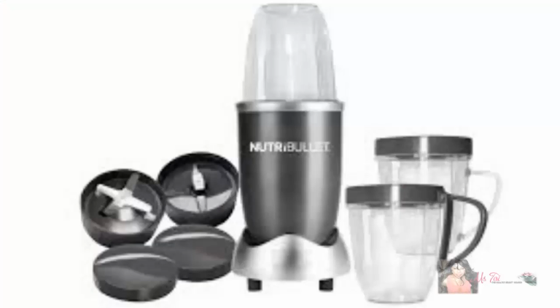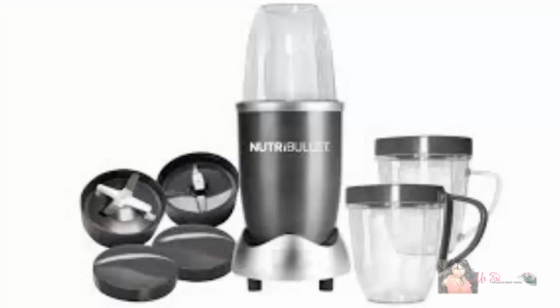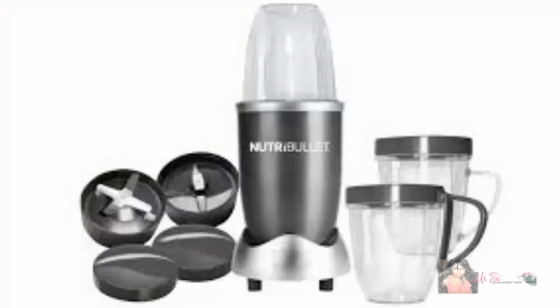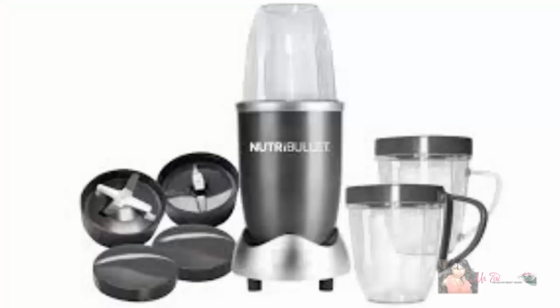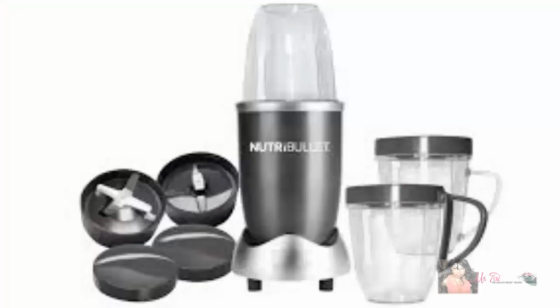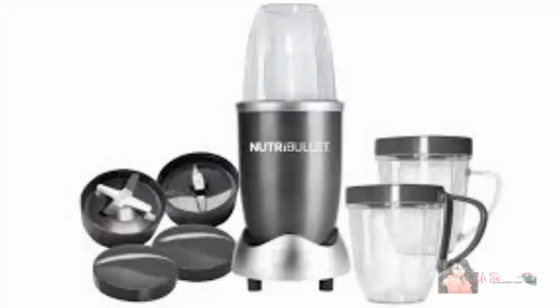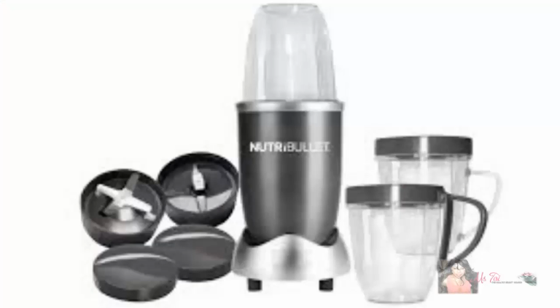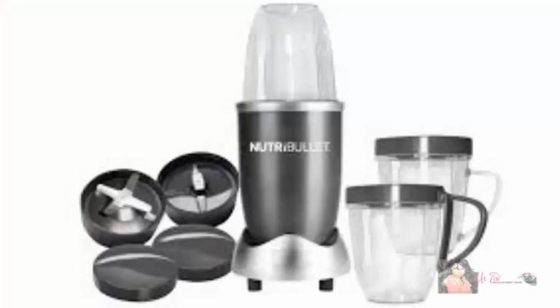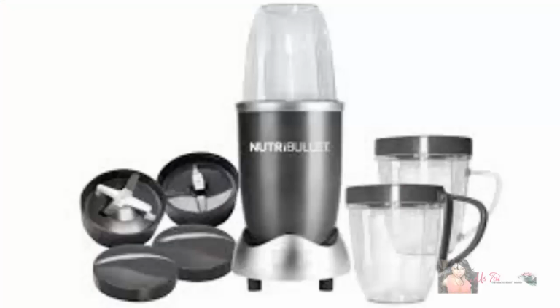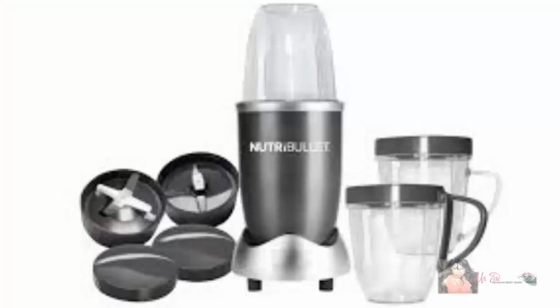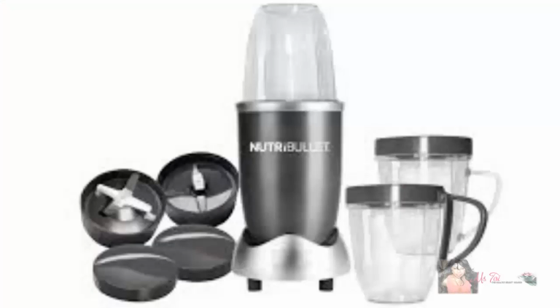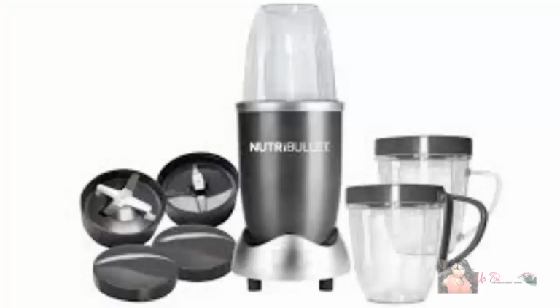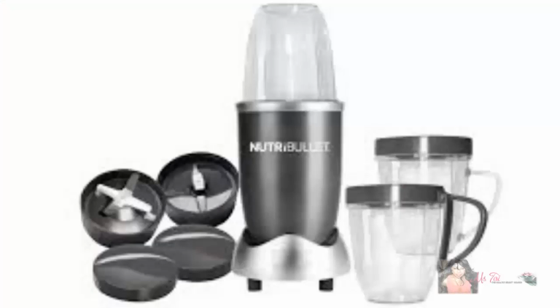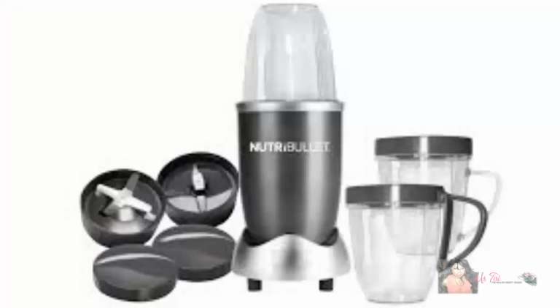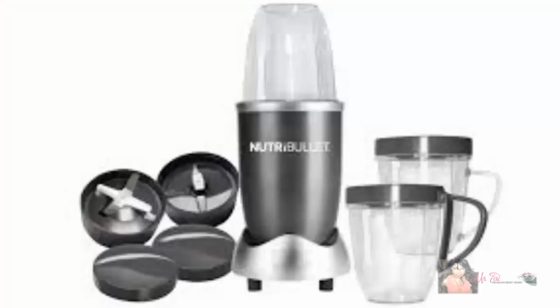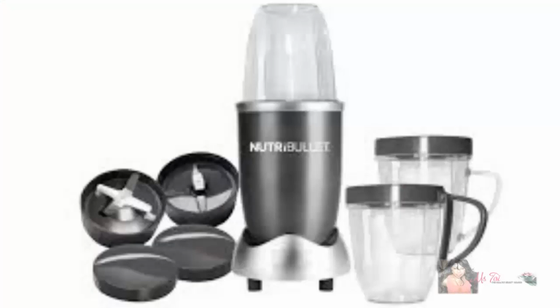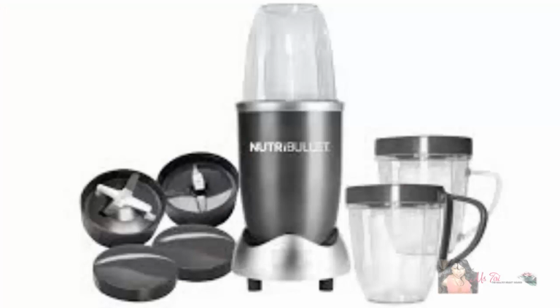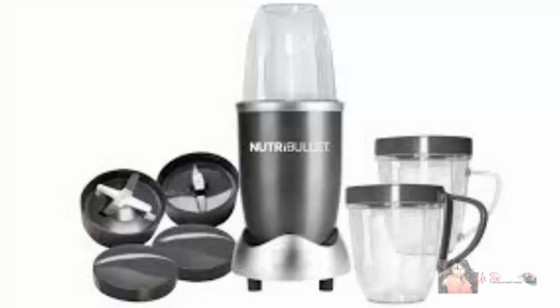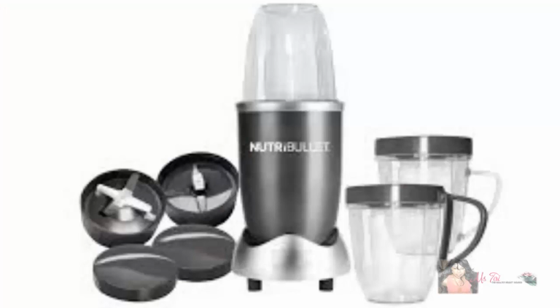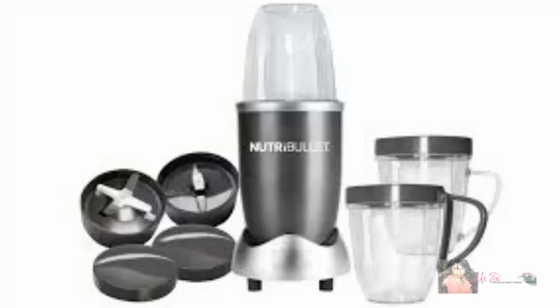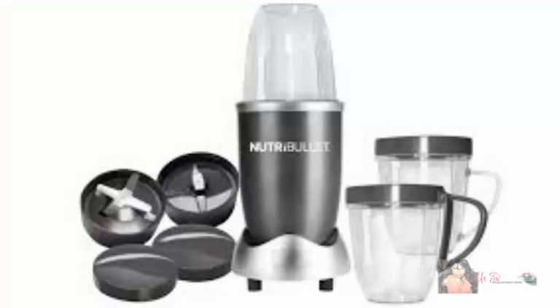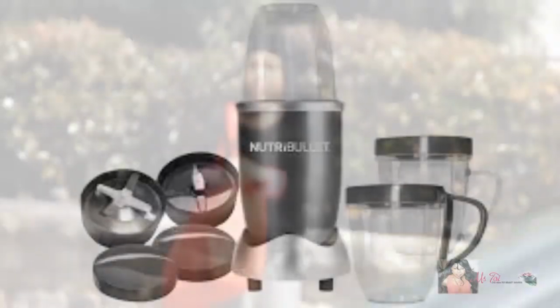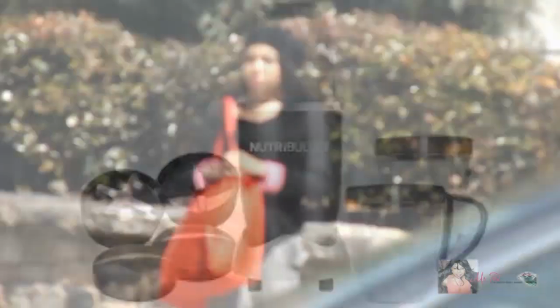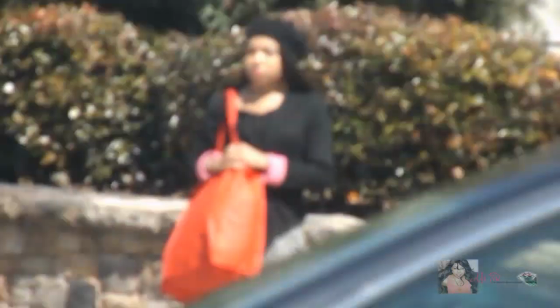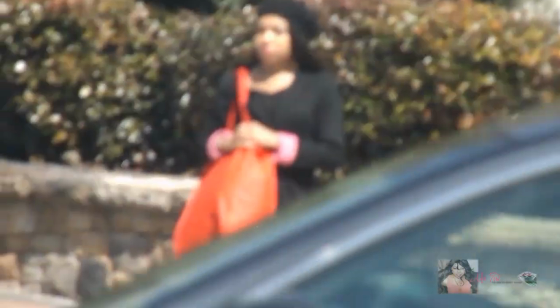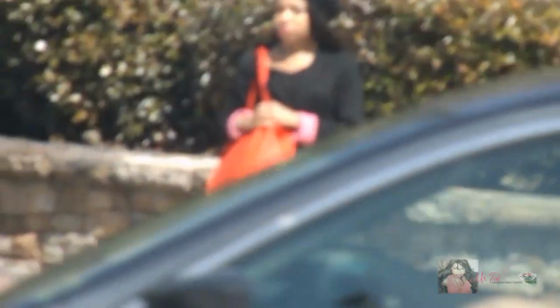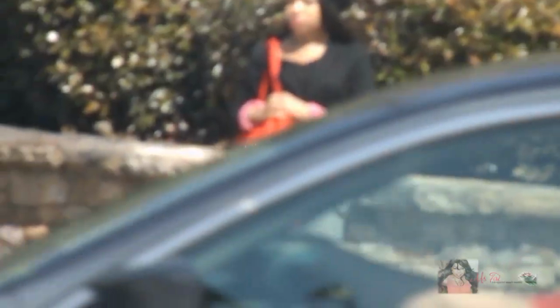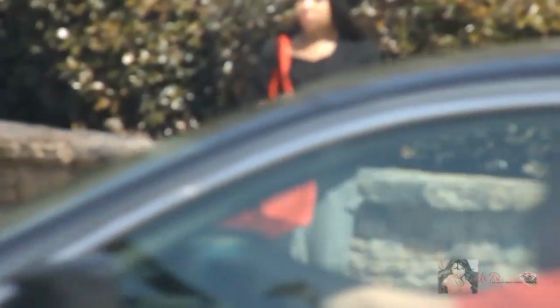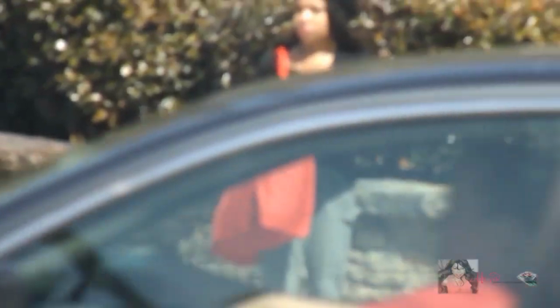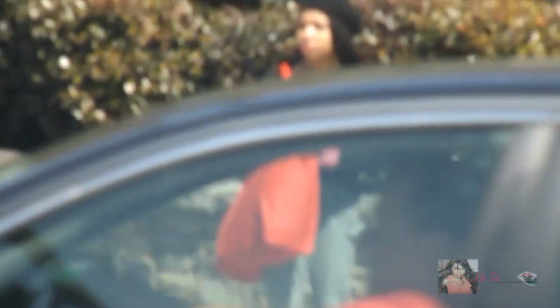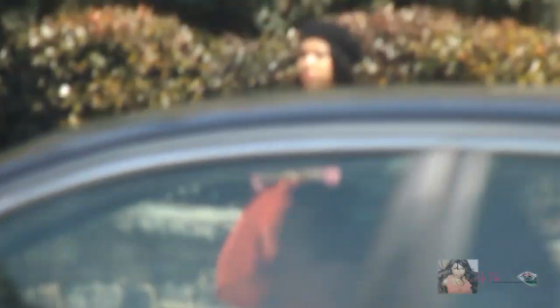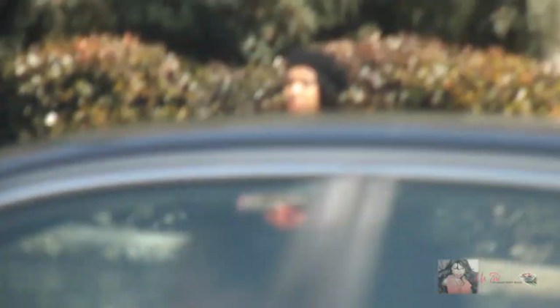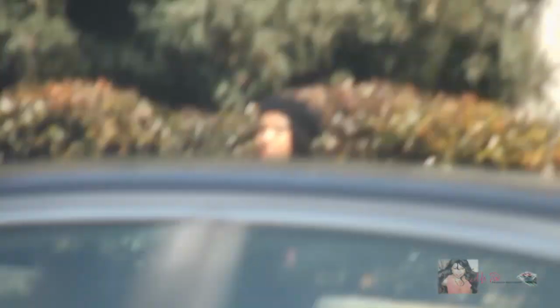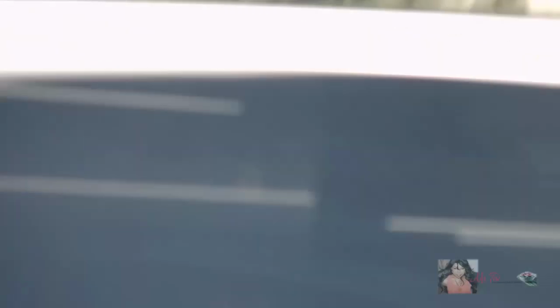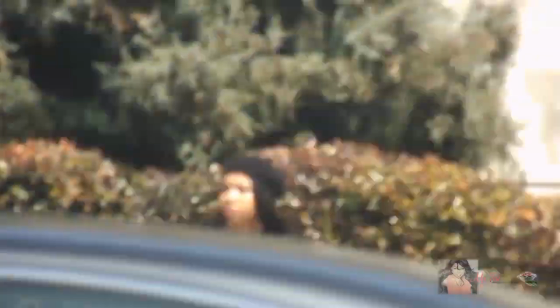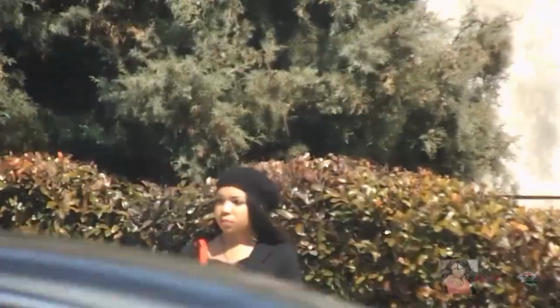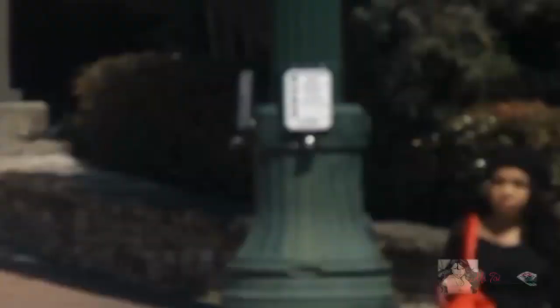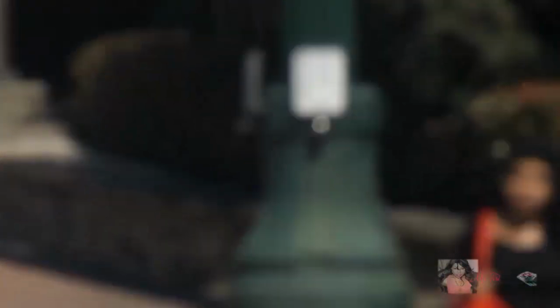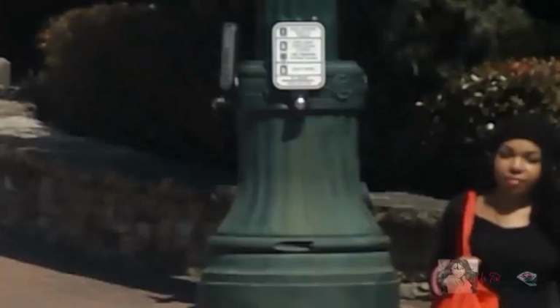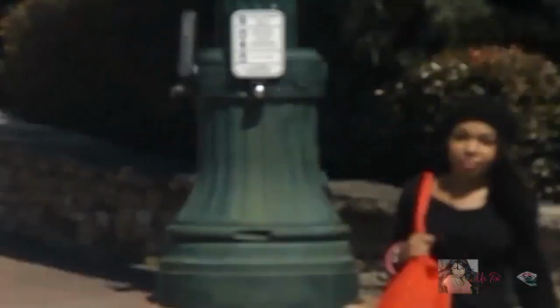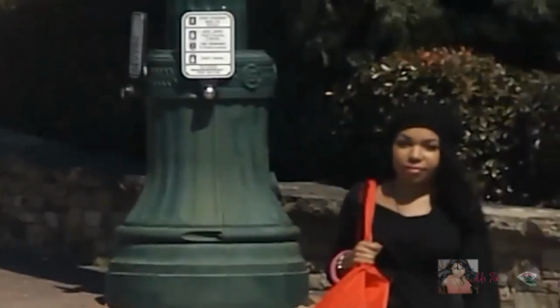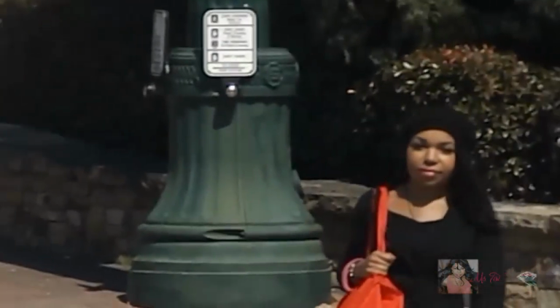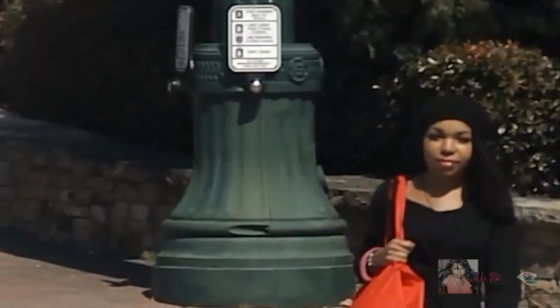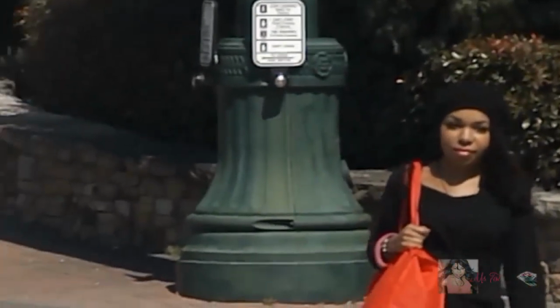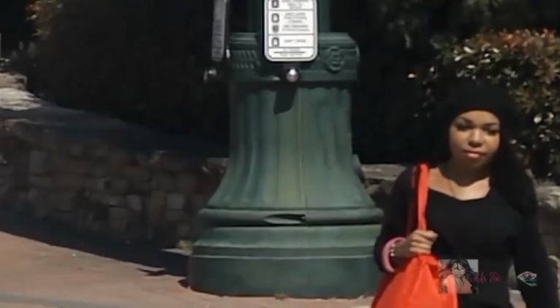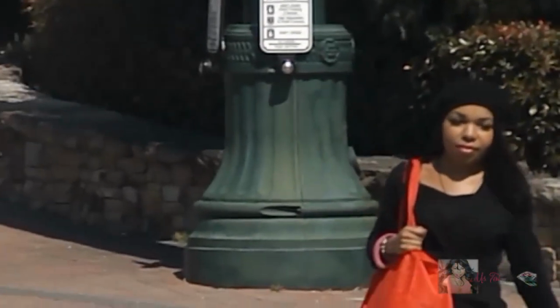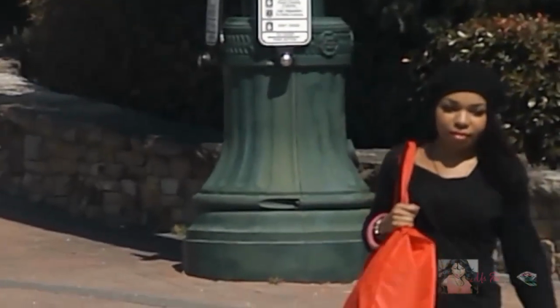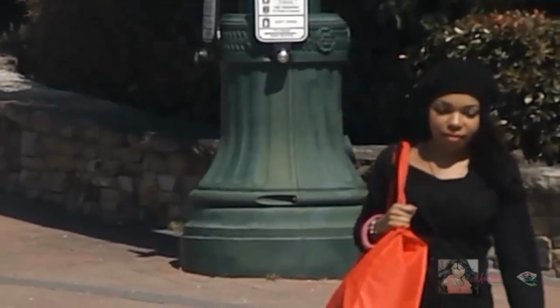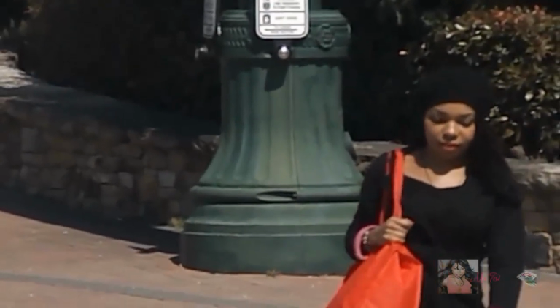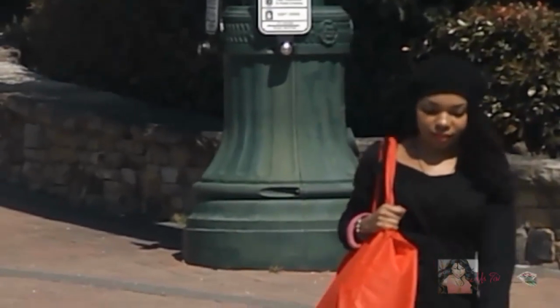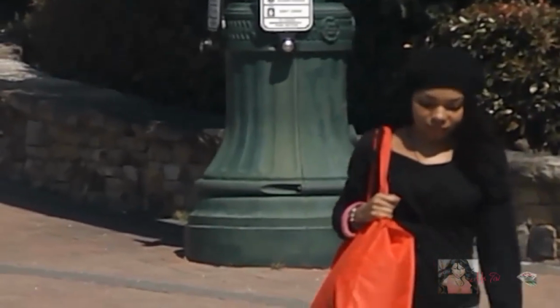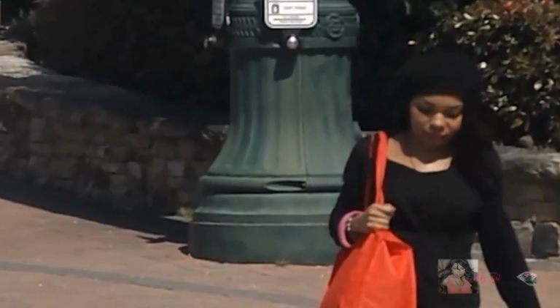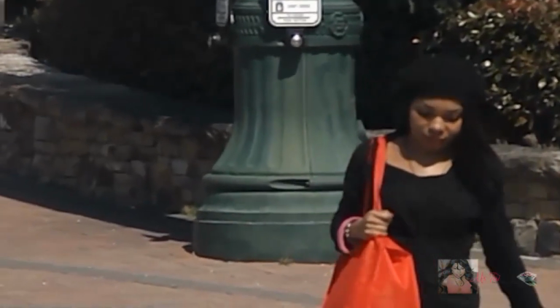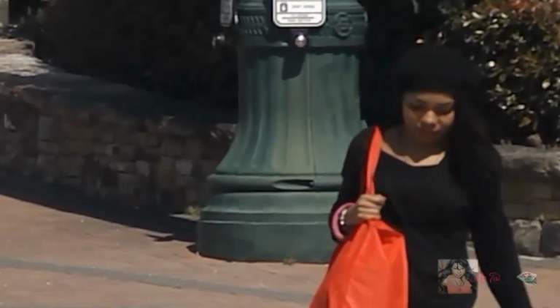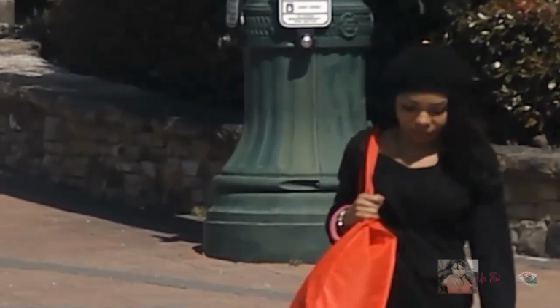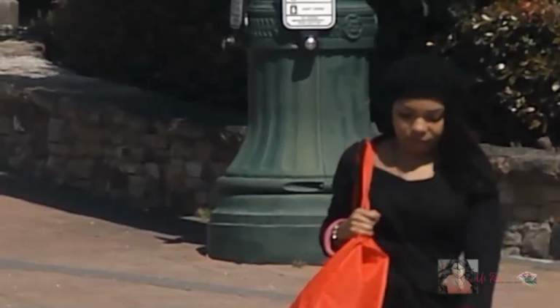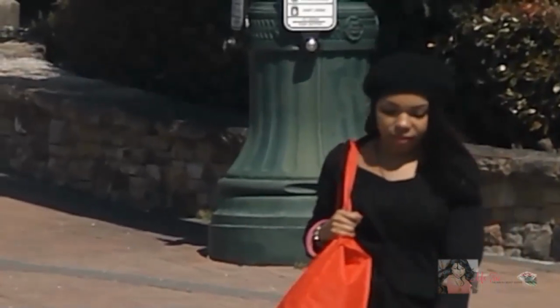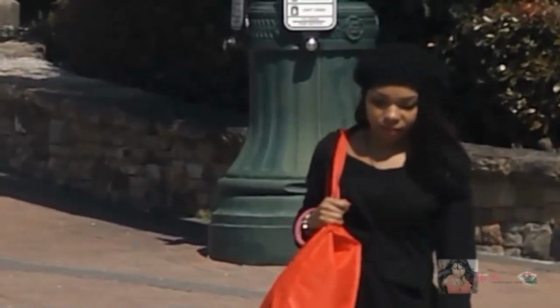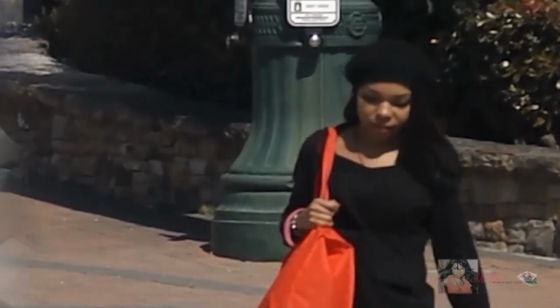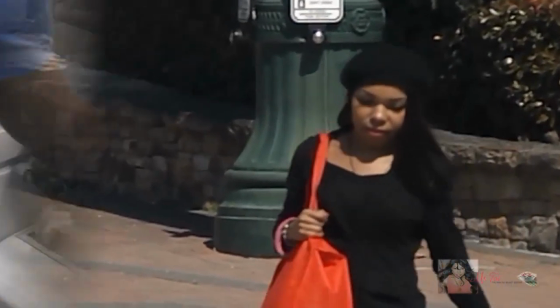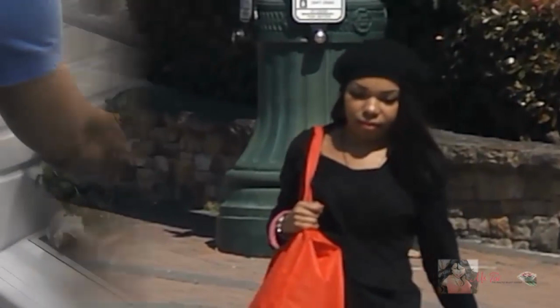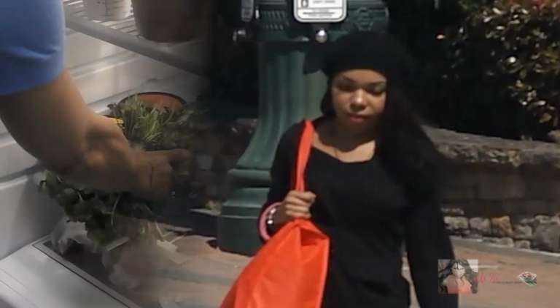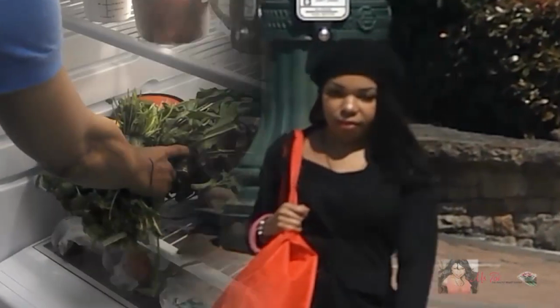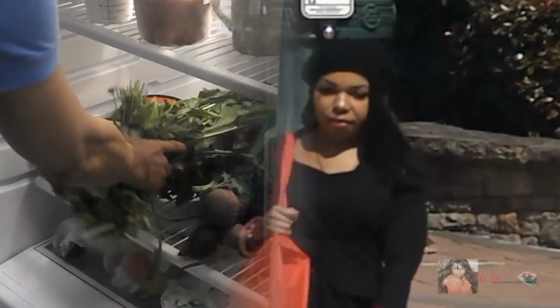Check out the link below for a closer look at the Nutribullet. Now with everything that I need, I'm on my way back home and ready to start my fast in the morning.